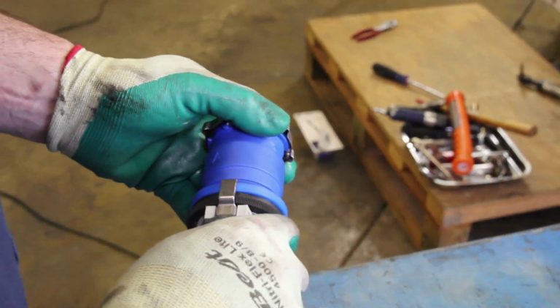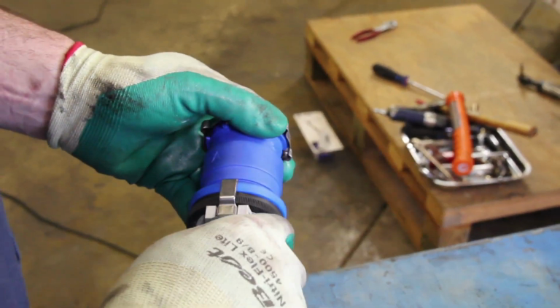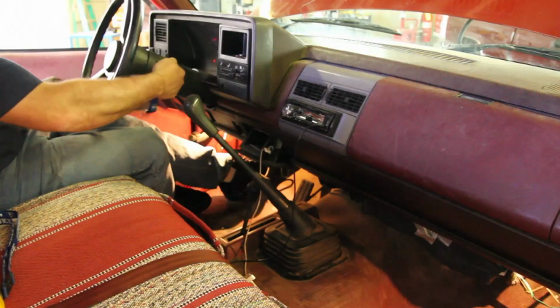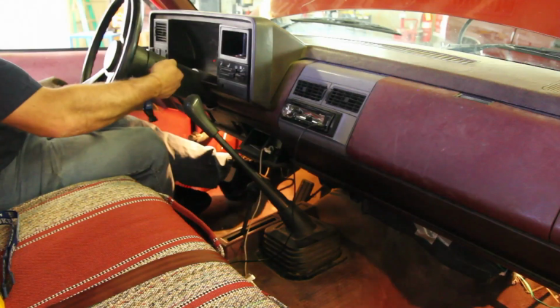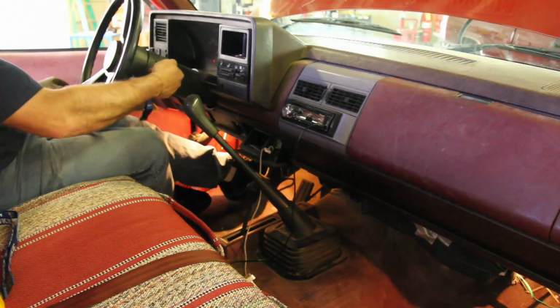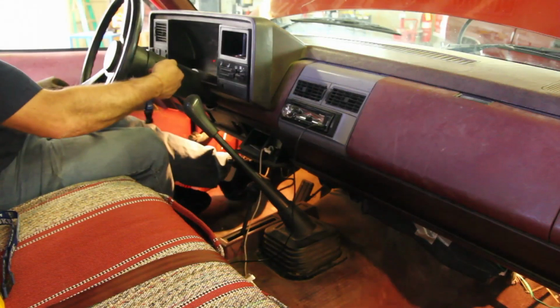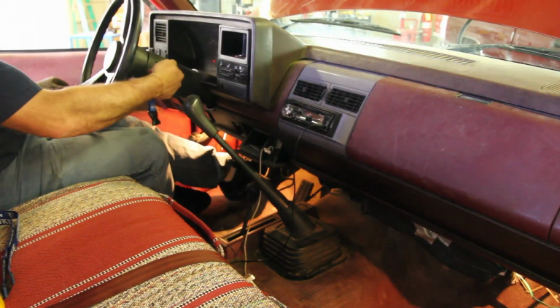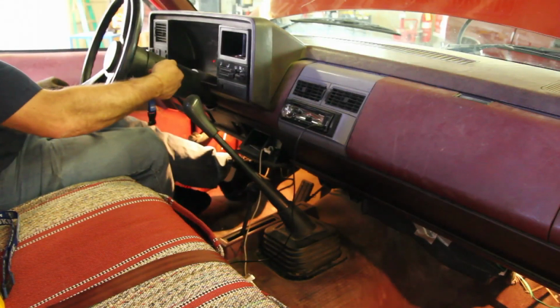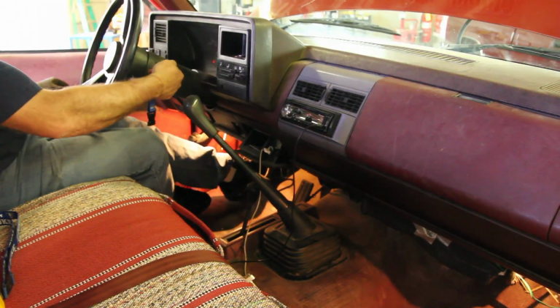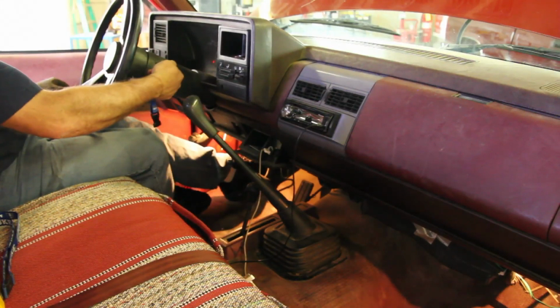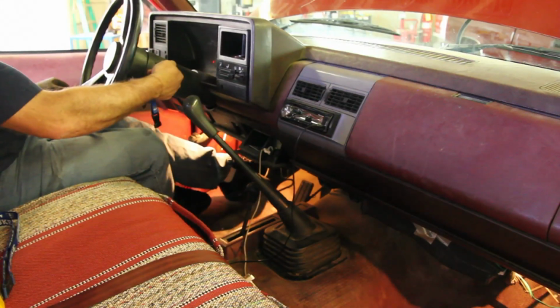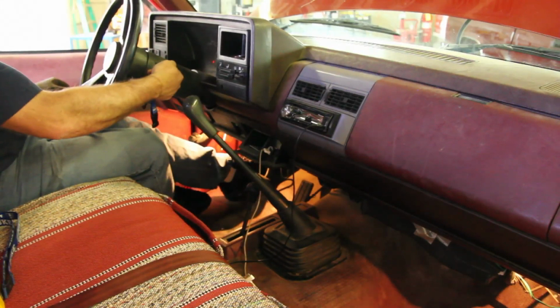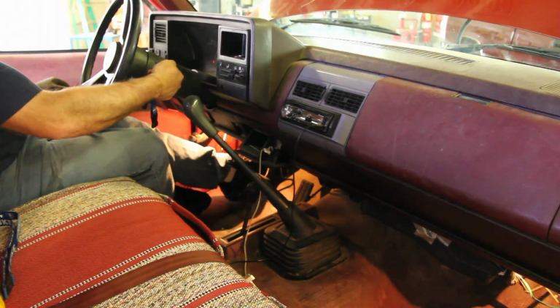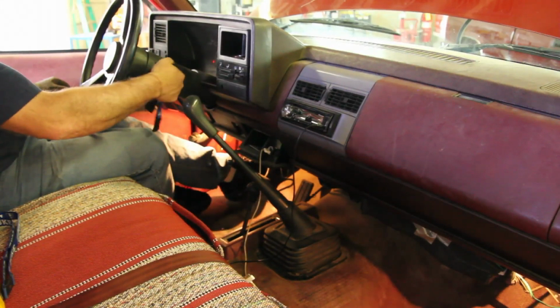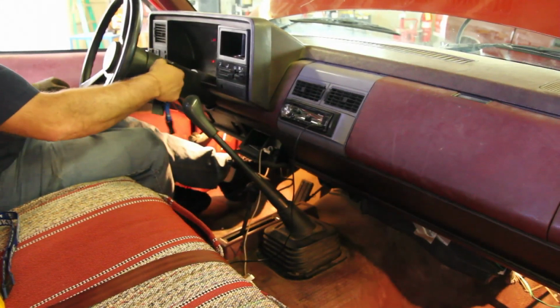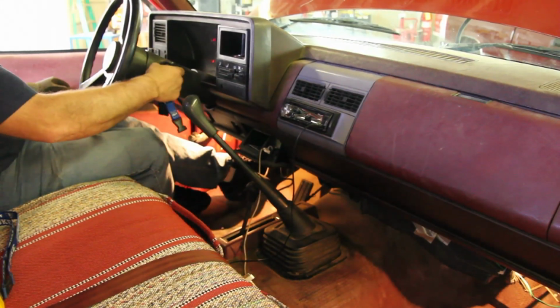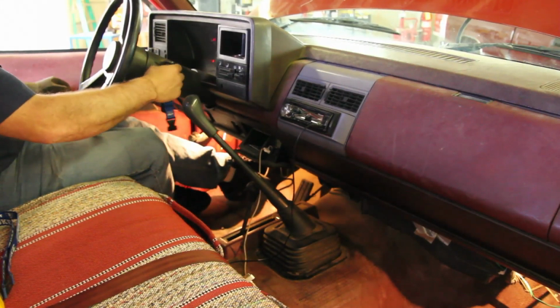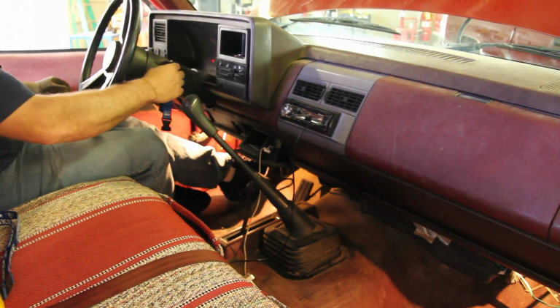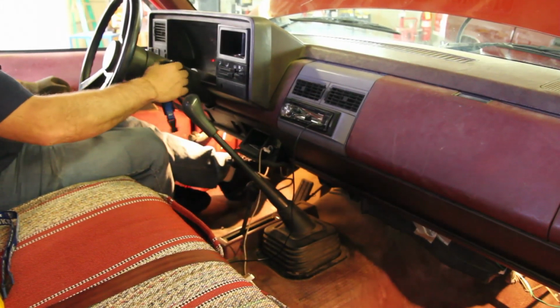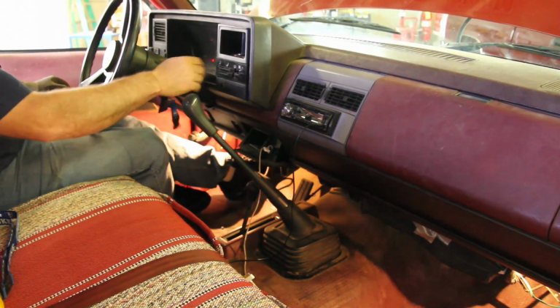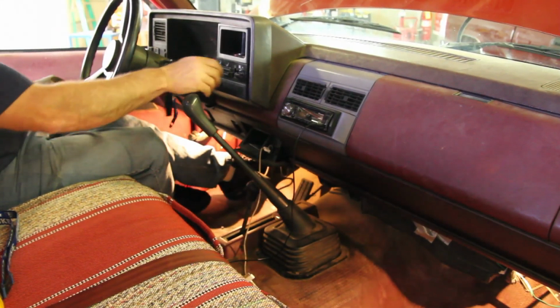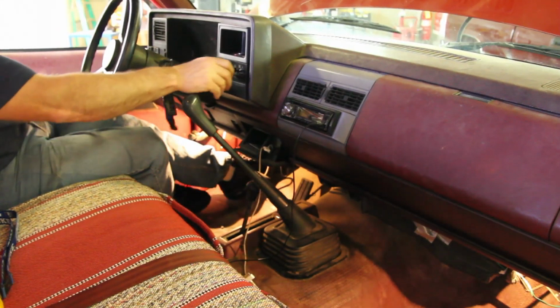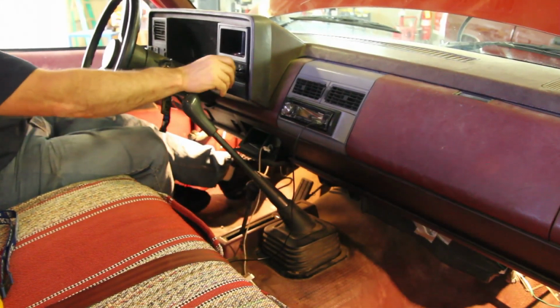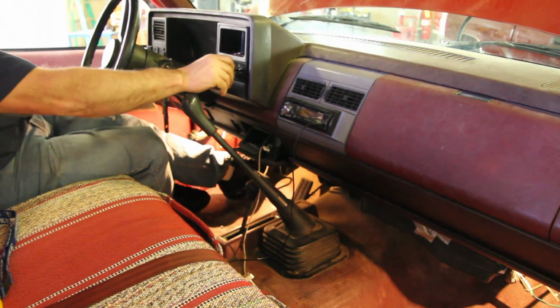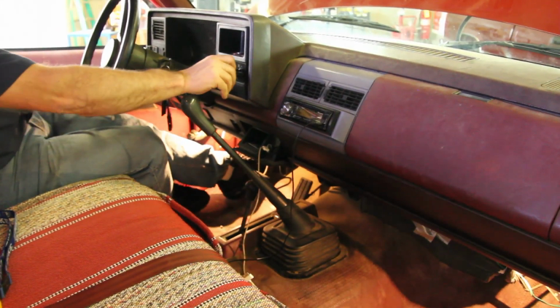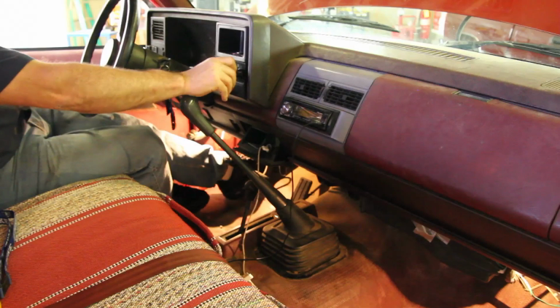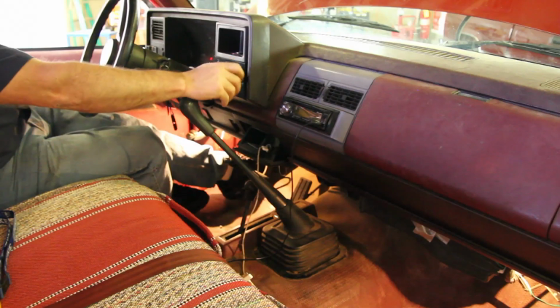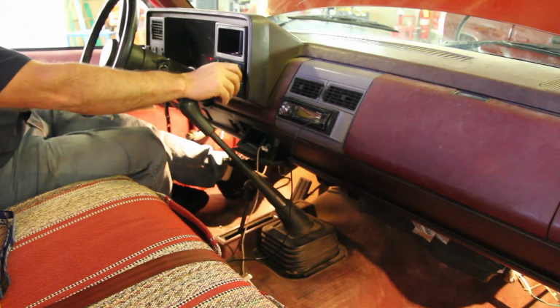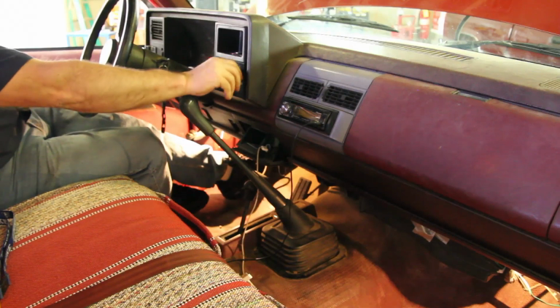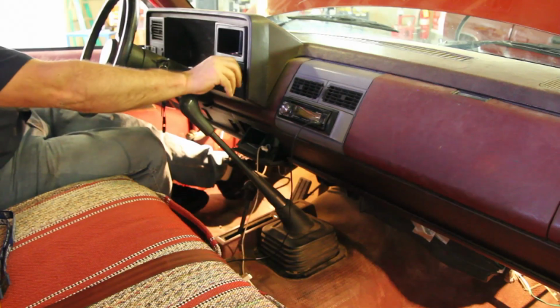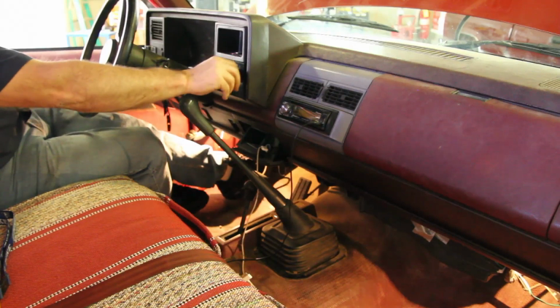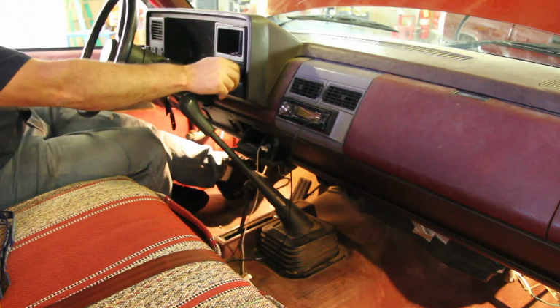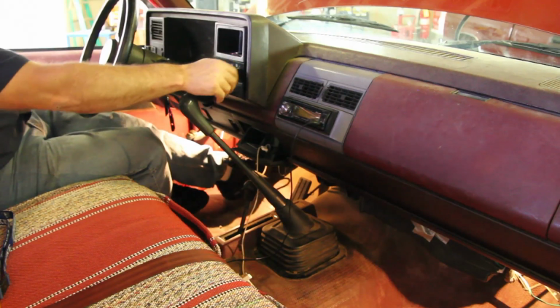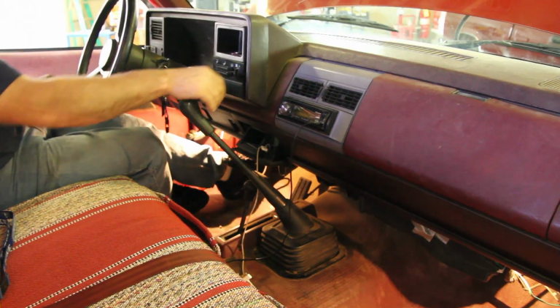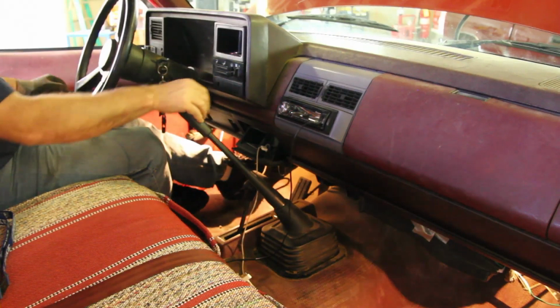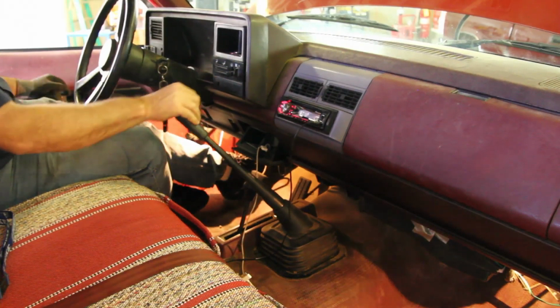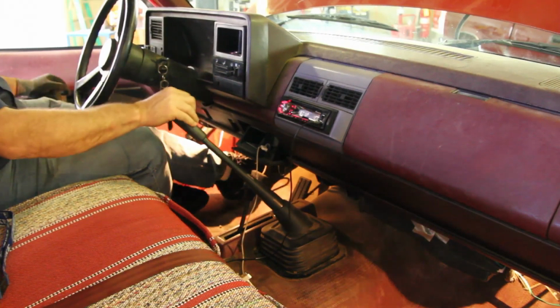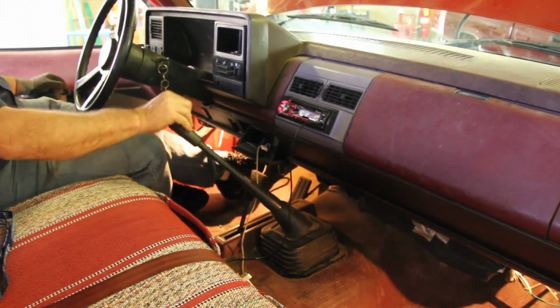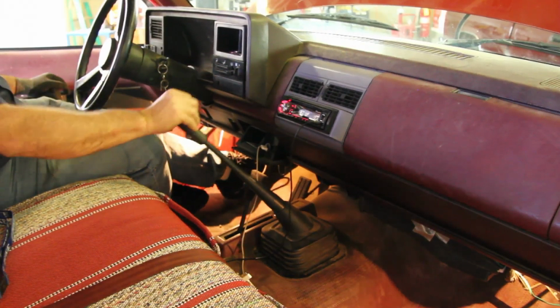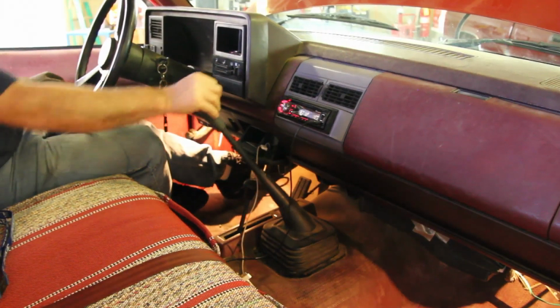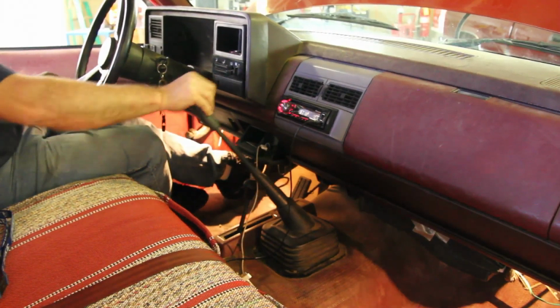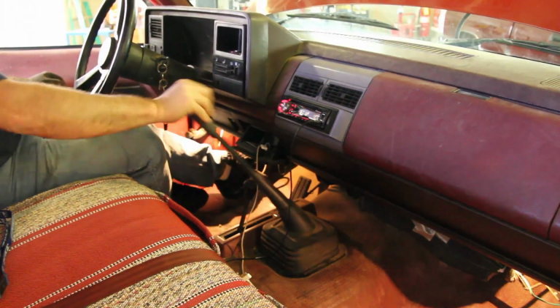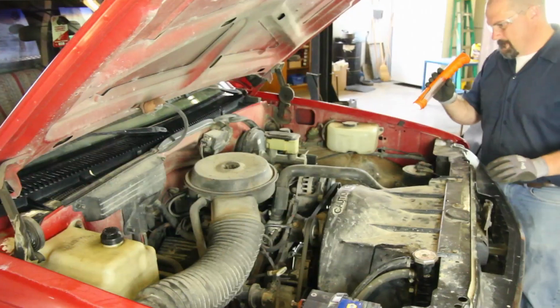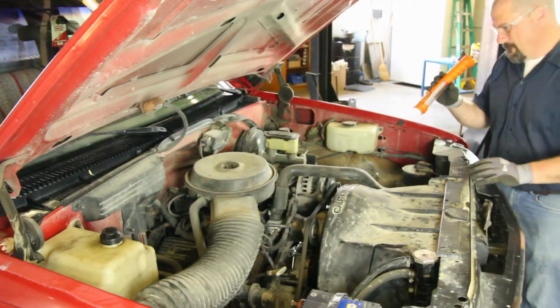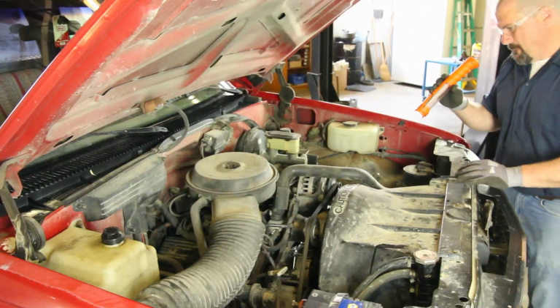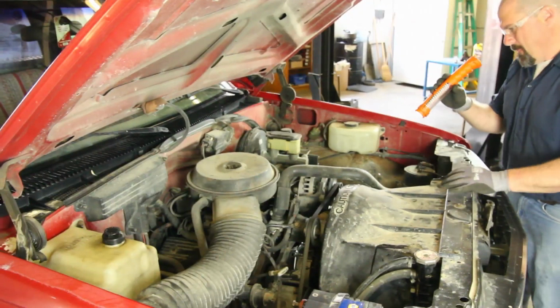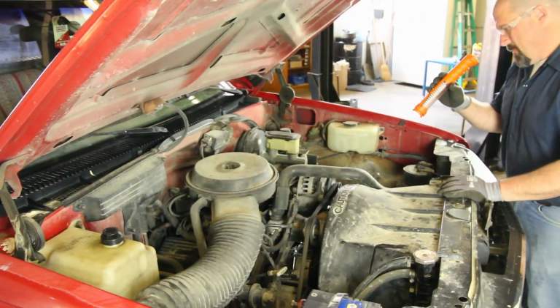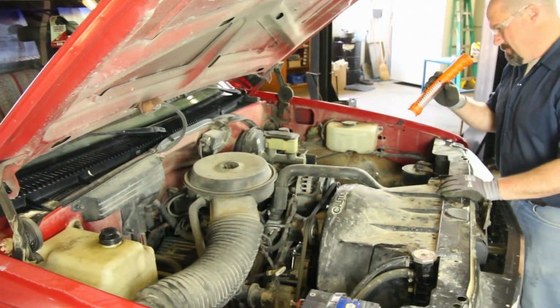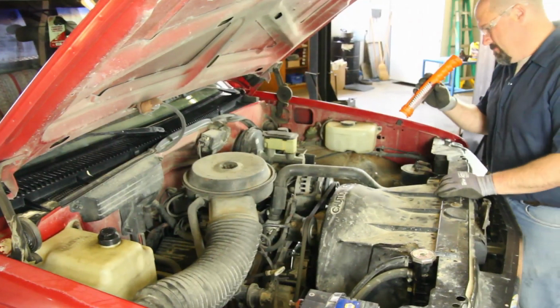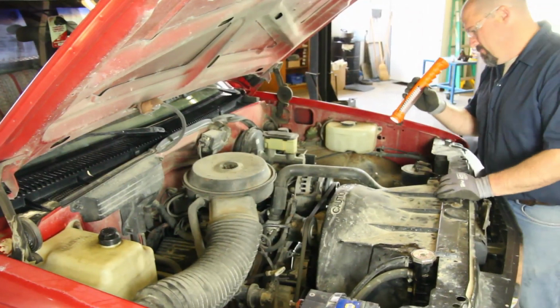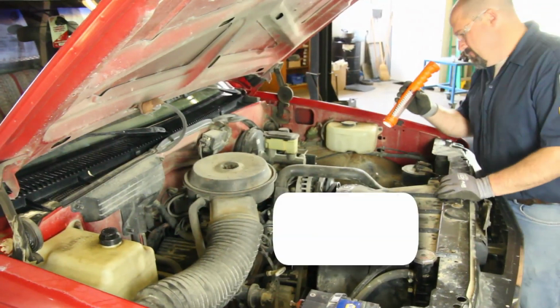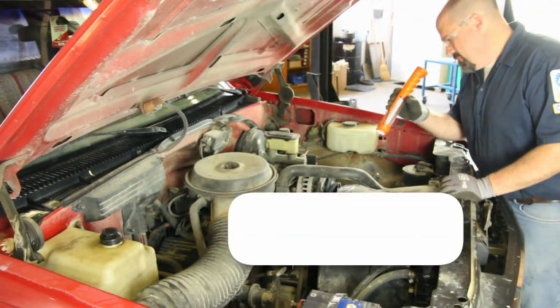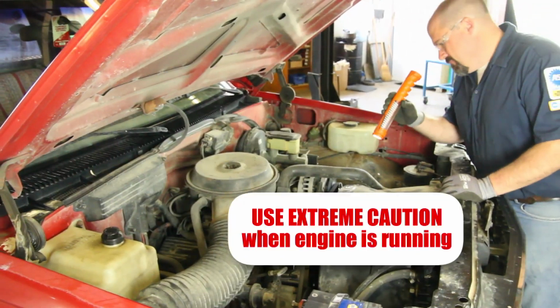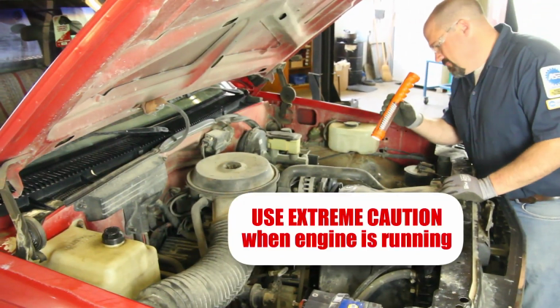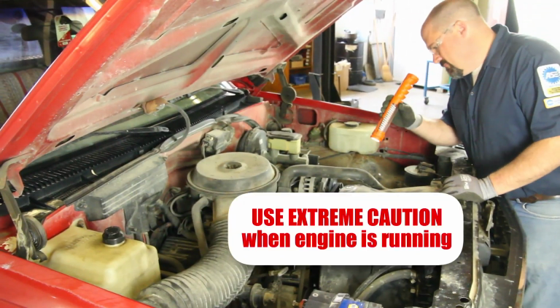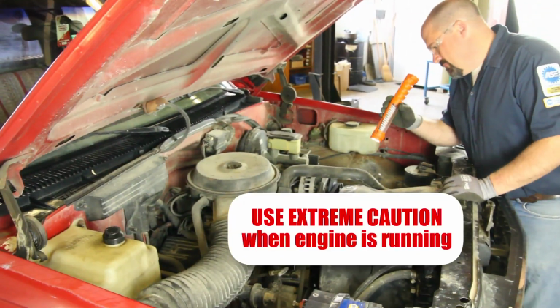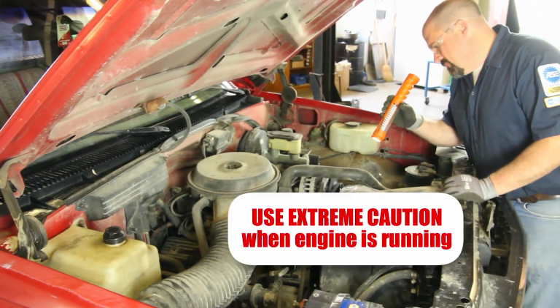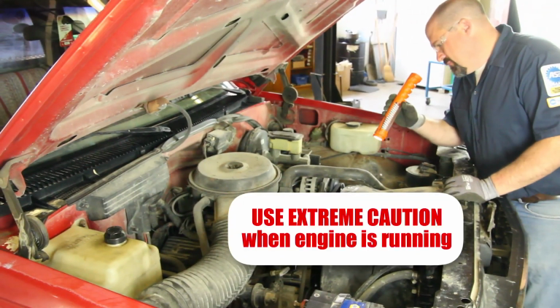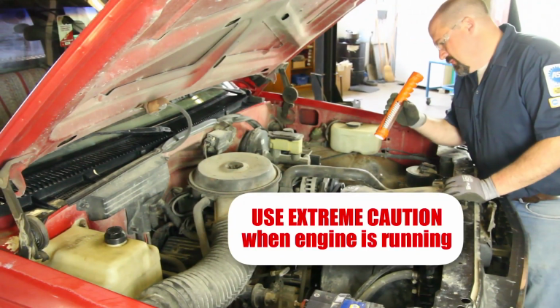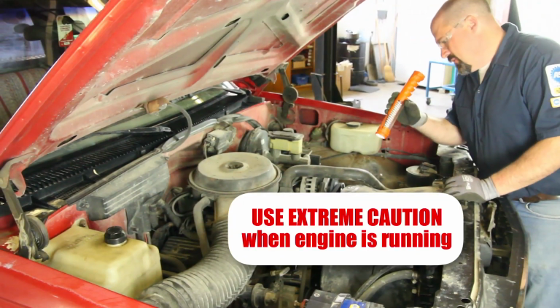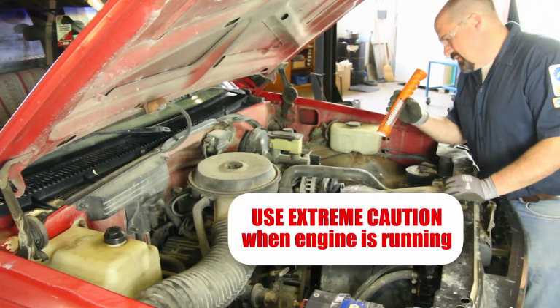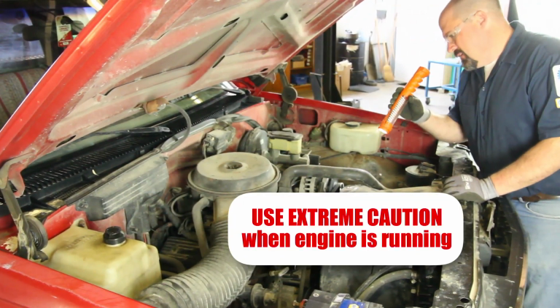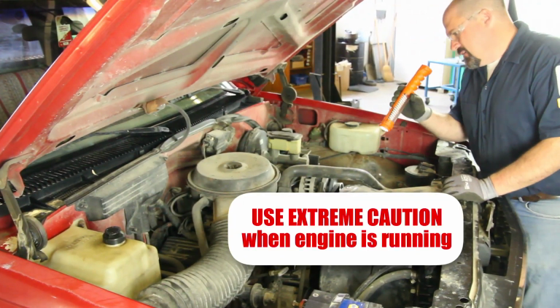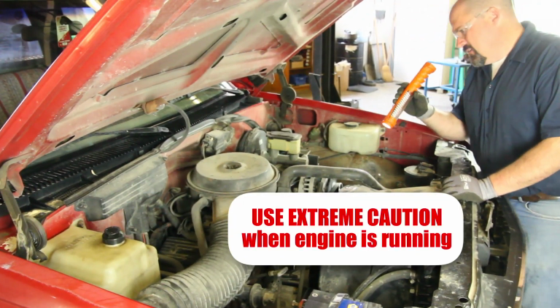Start the vehicle and turn the cabin heater on high. This will help bleed the air out of the system. Allow the engine to reach operating temperature and check for leaks.